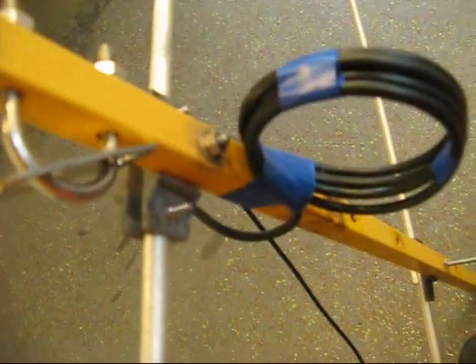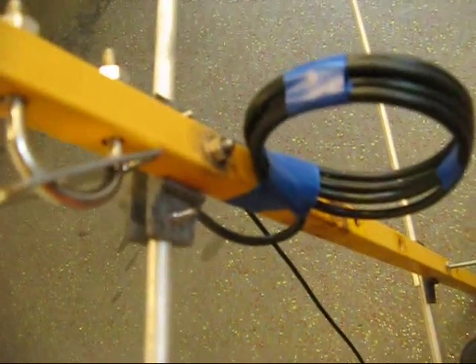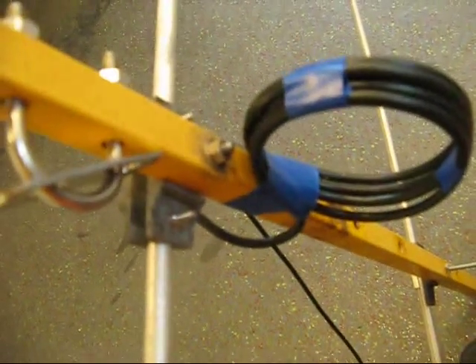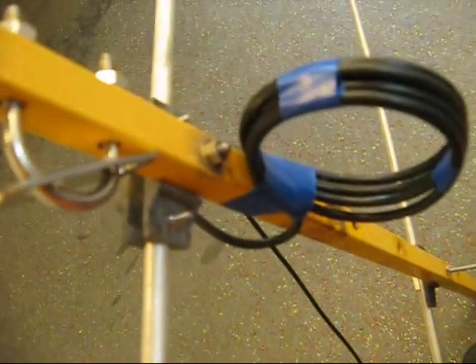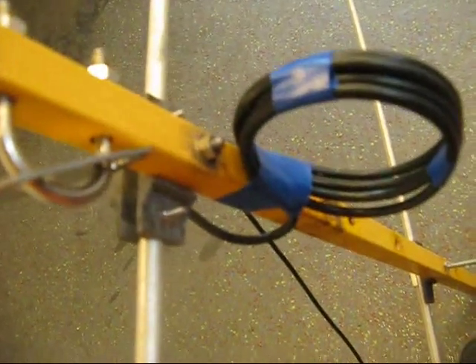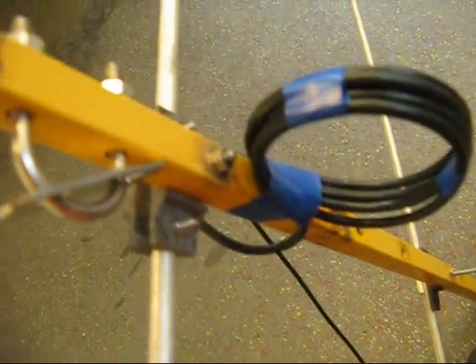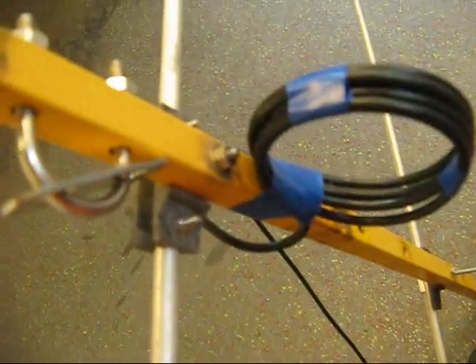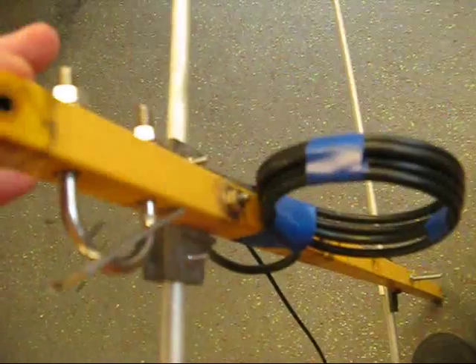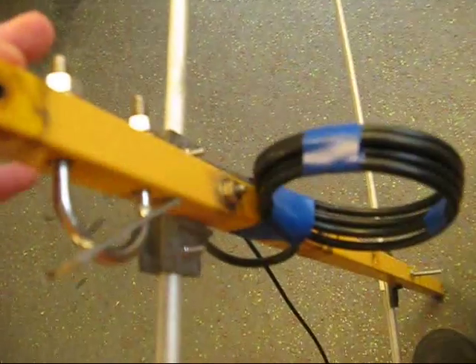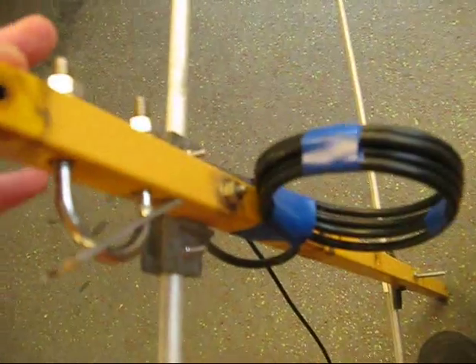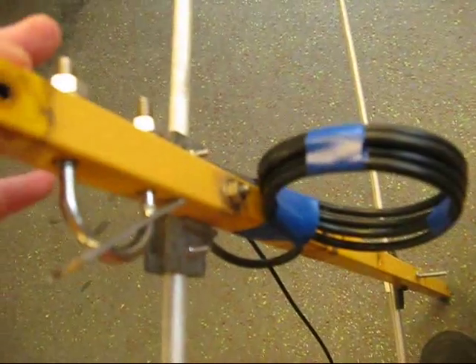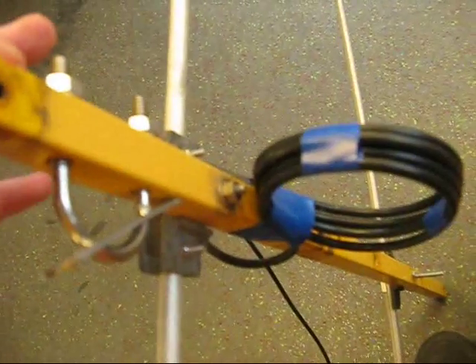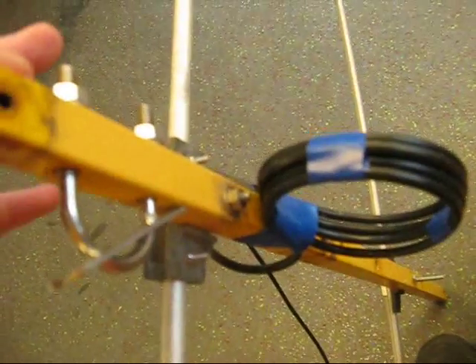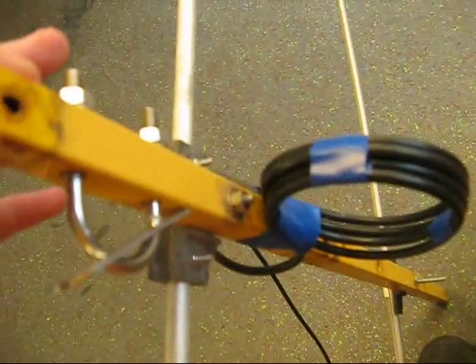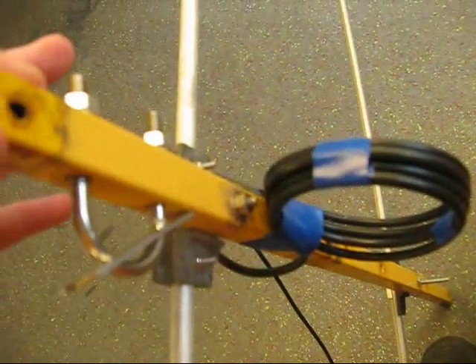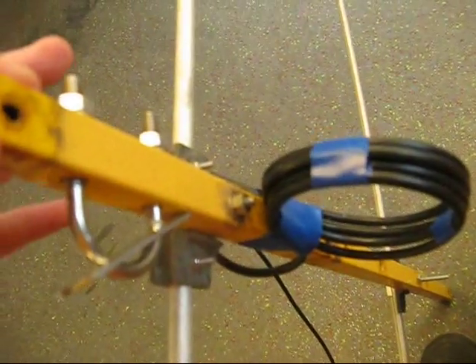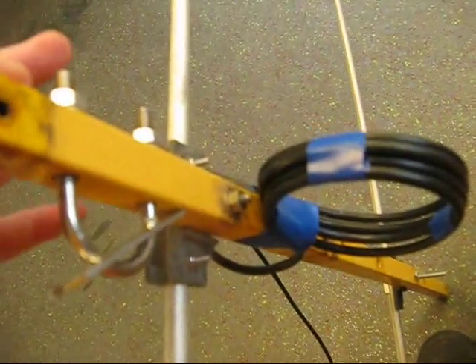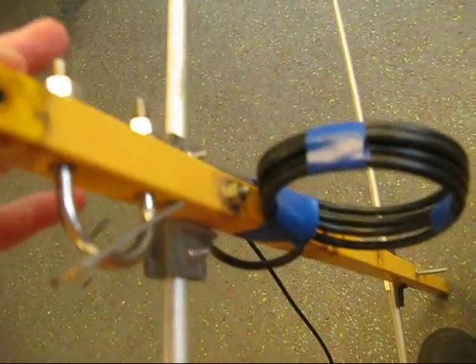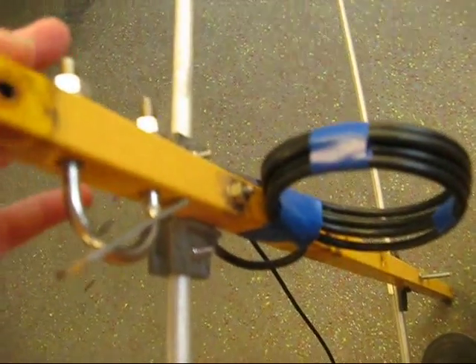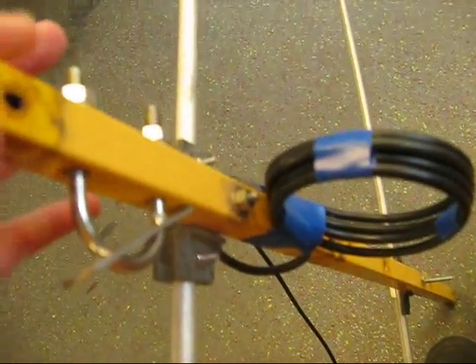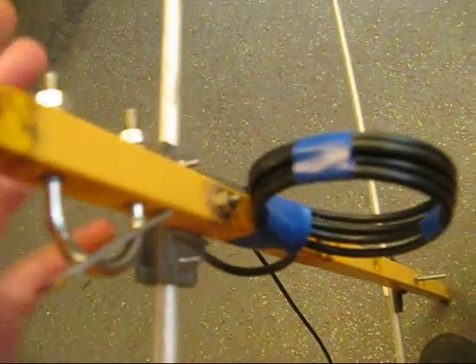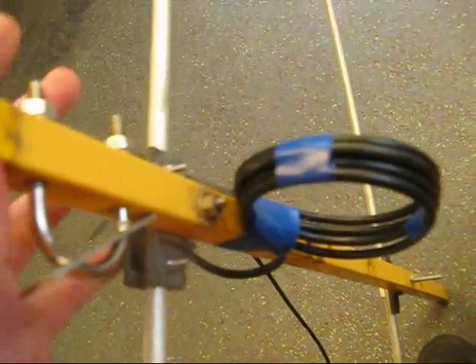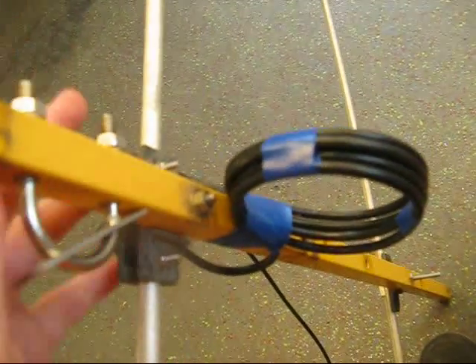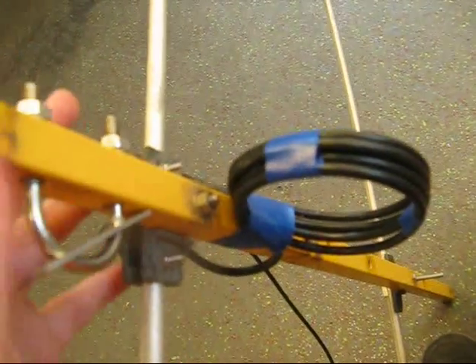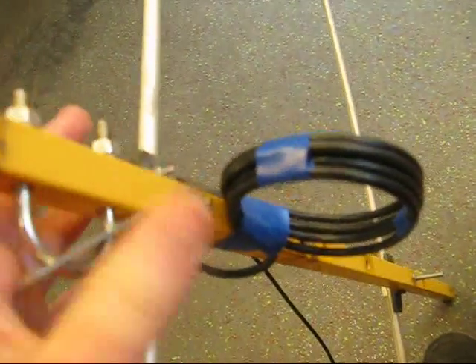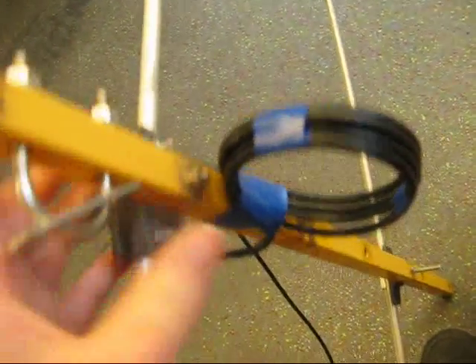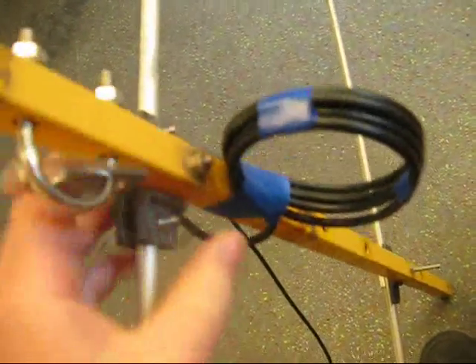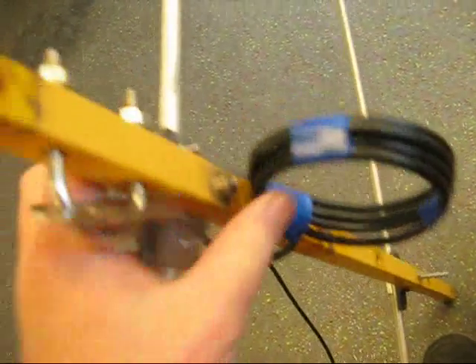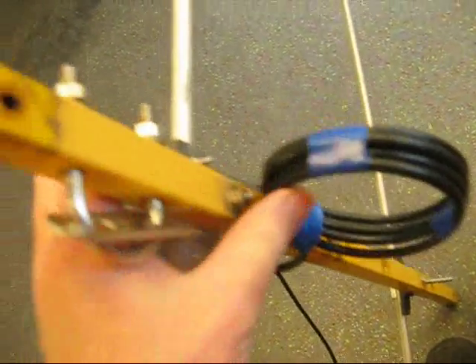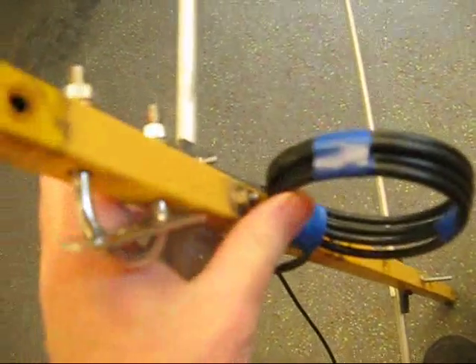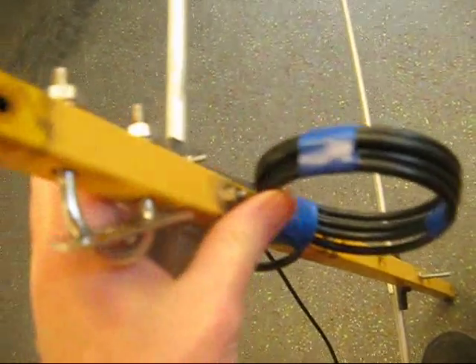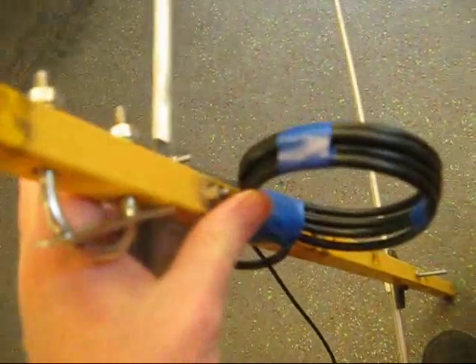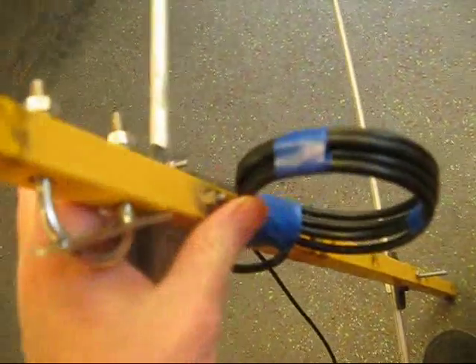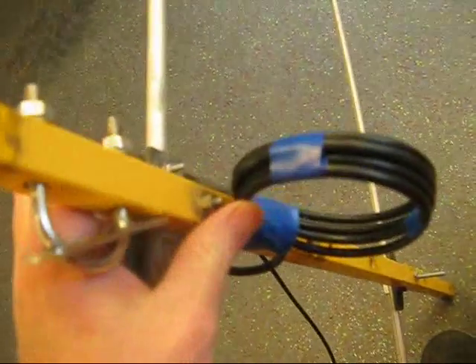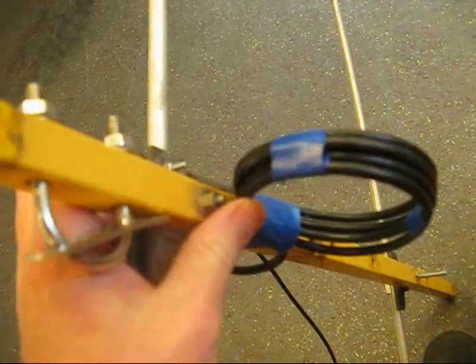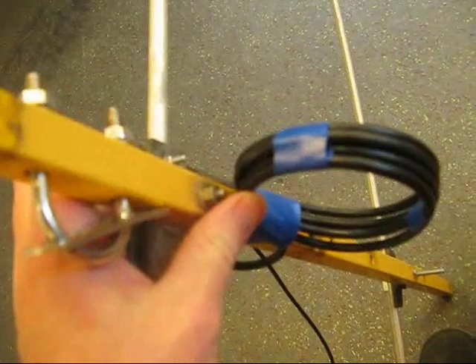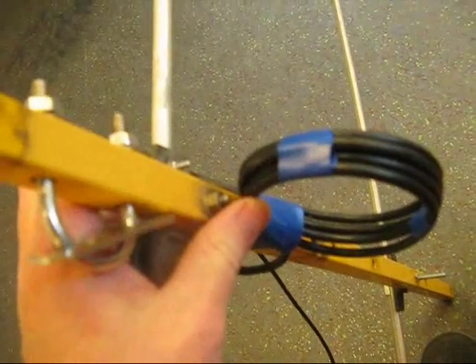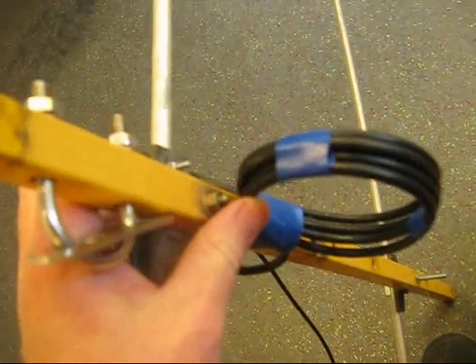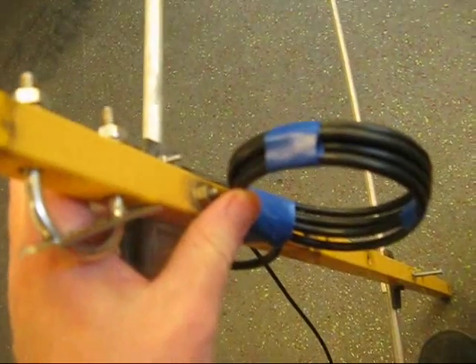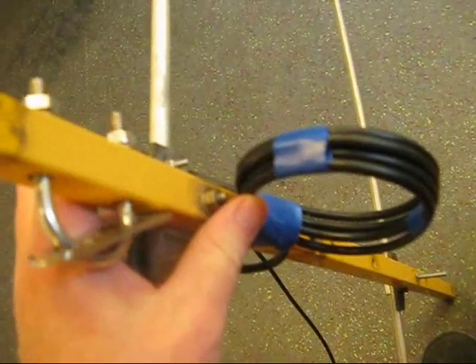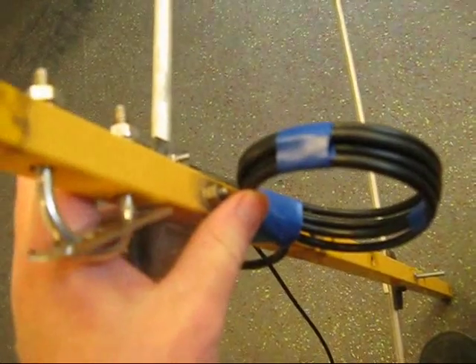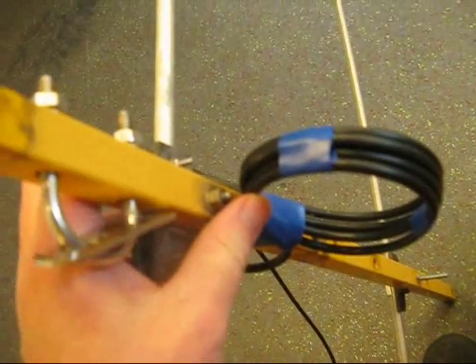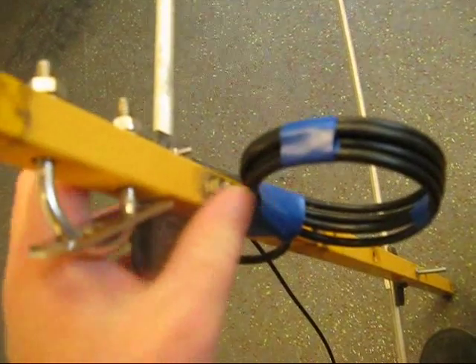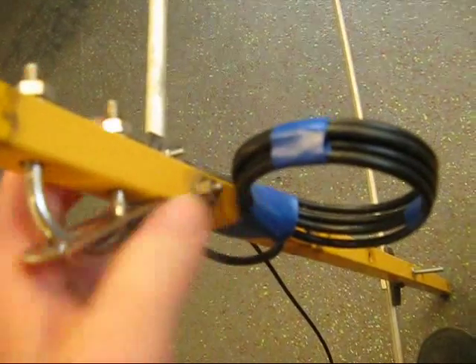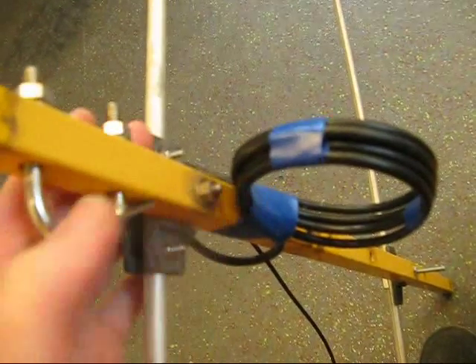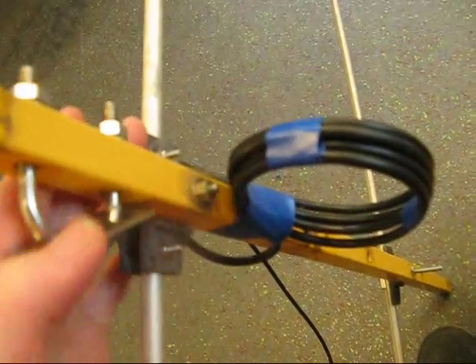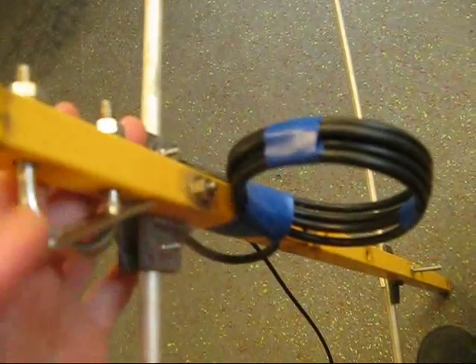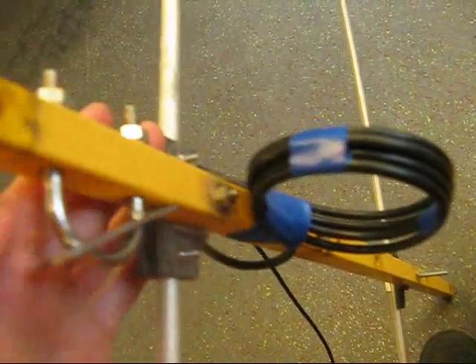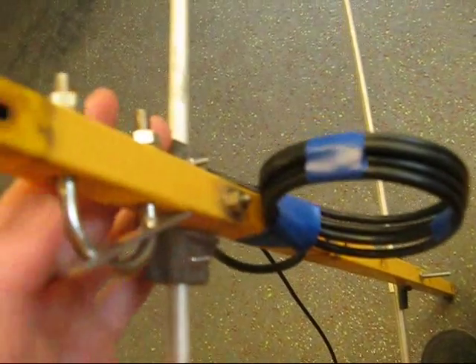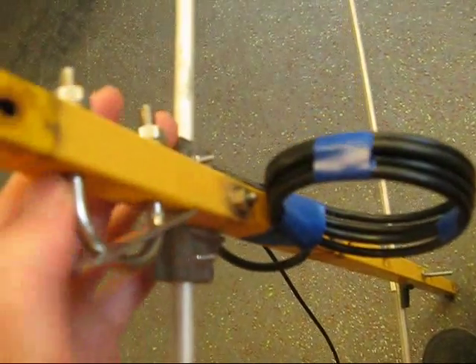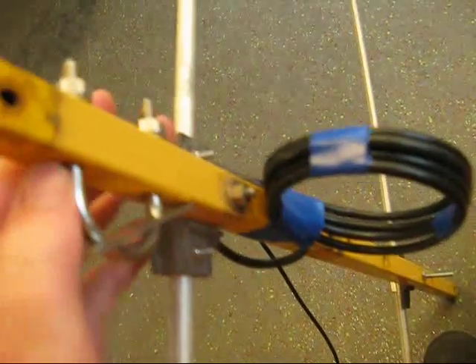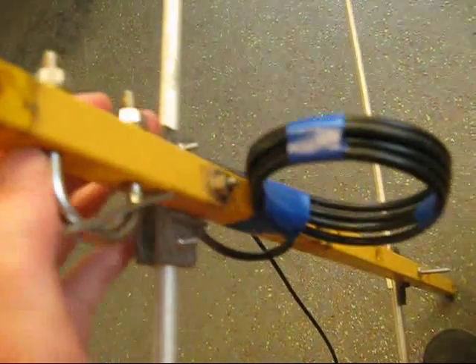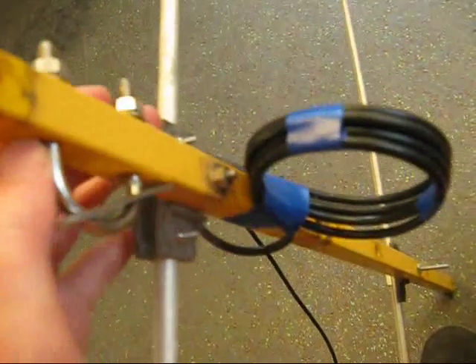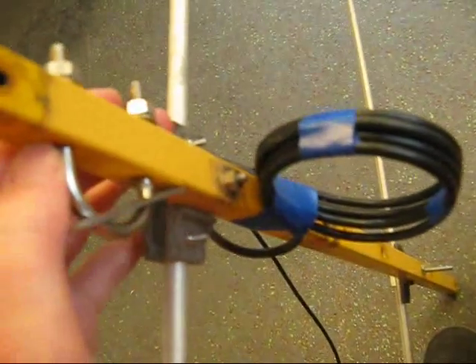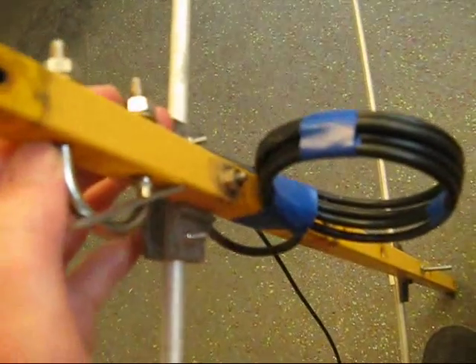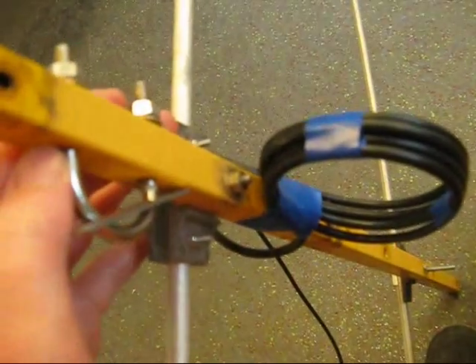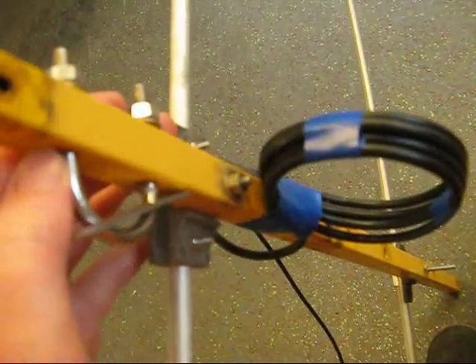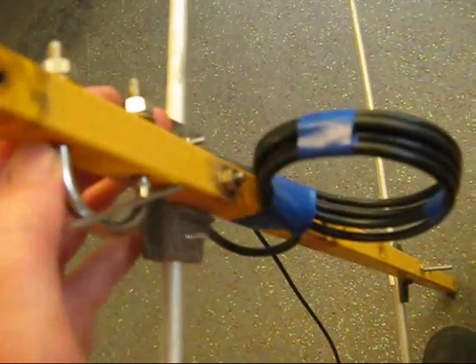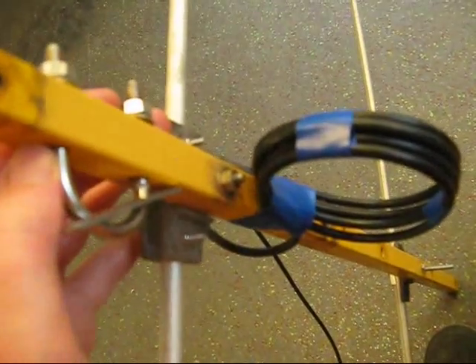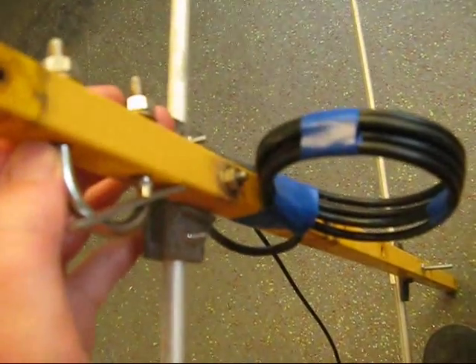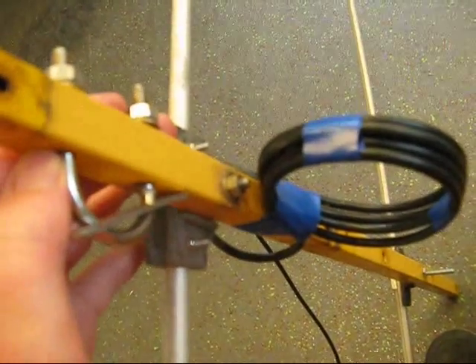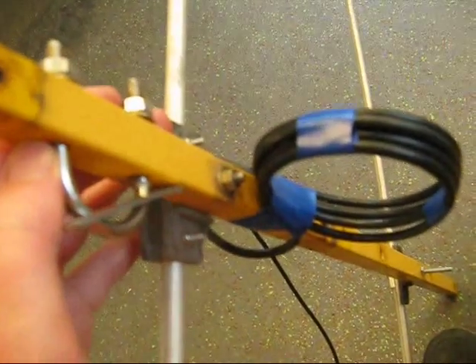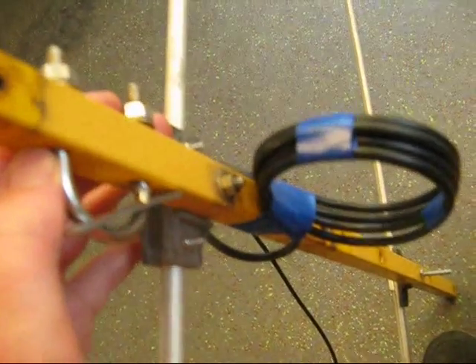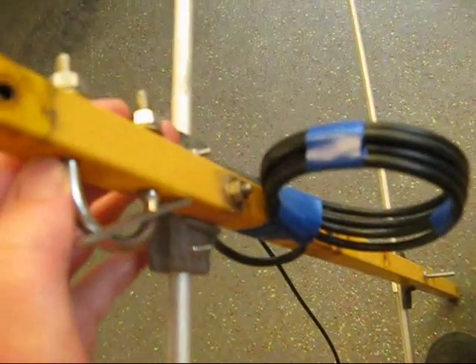Hey guys, just made a couple of changes to the antenna: some coiled coax for the 1-to-1 balun and a U-bolt for the mast.